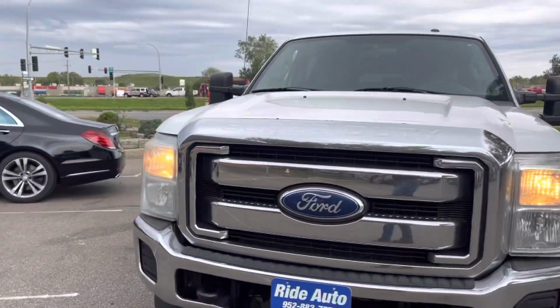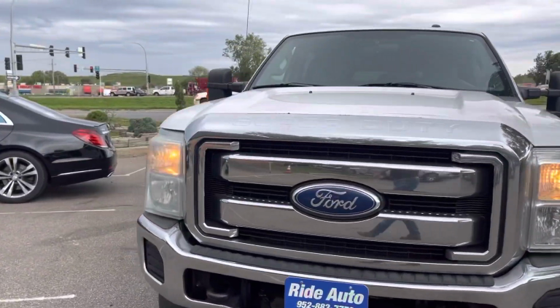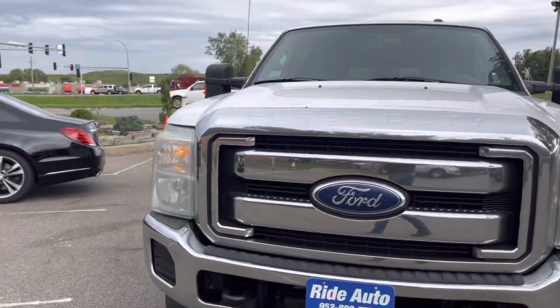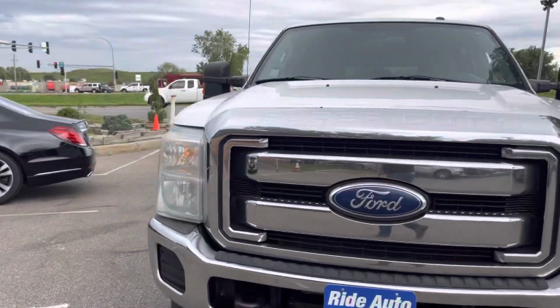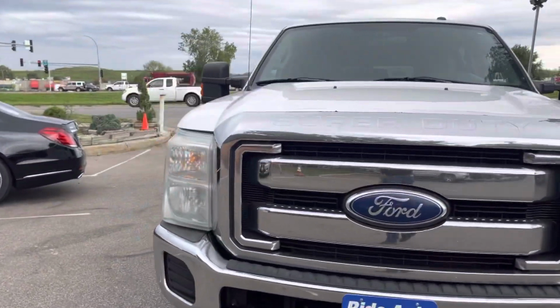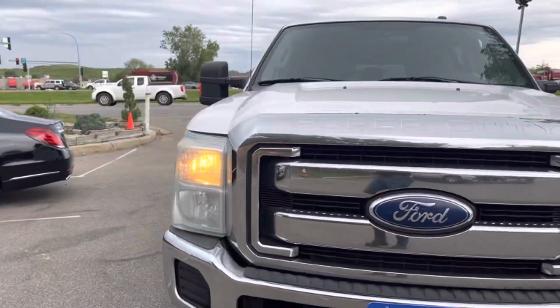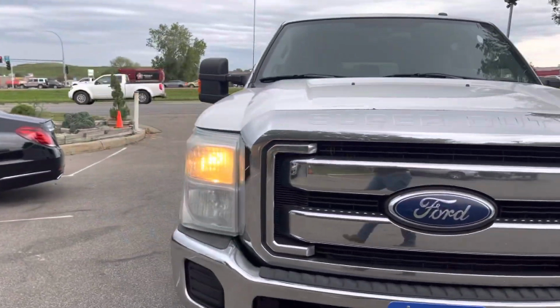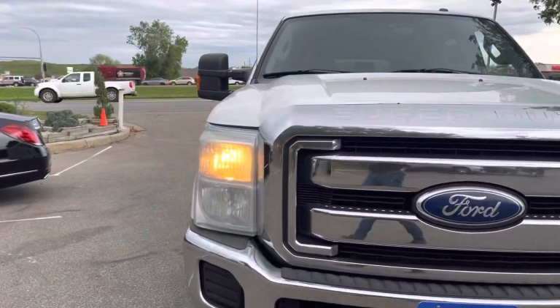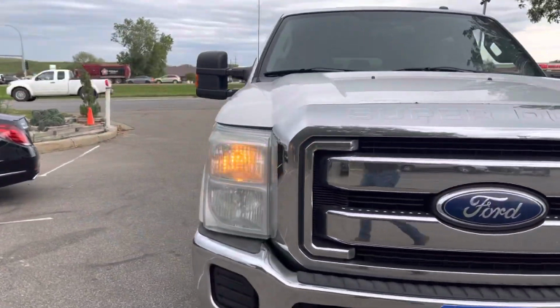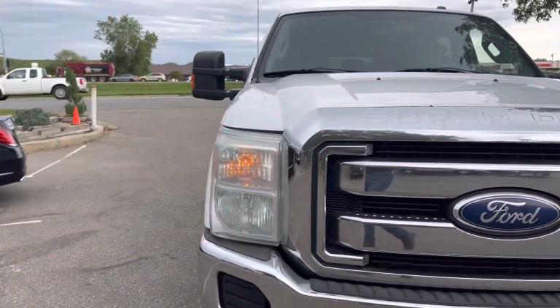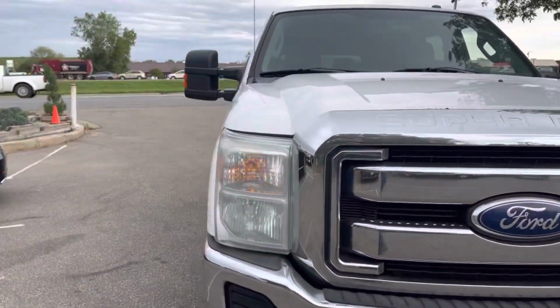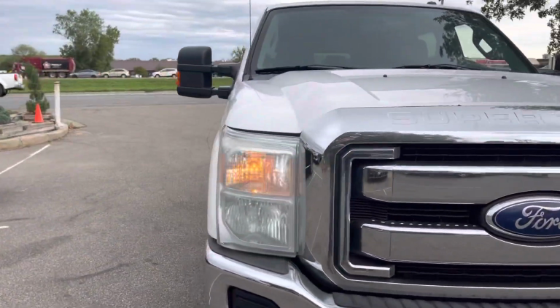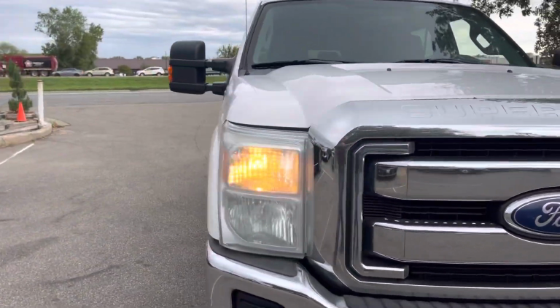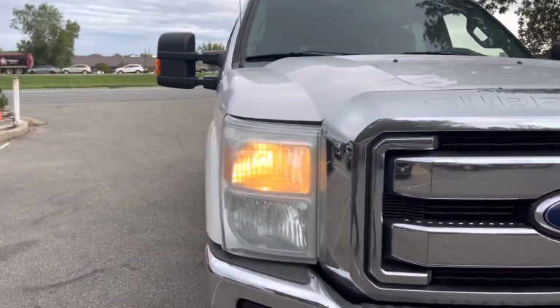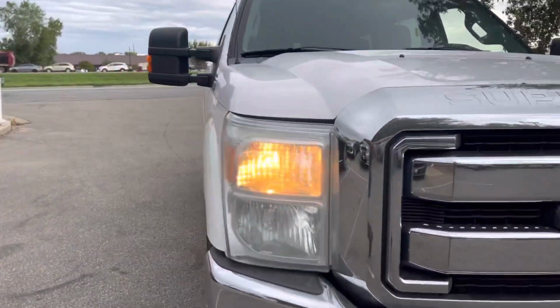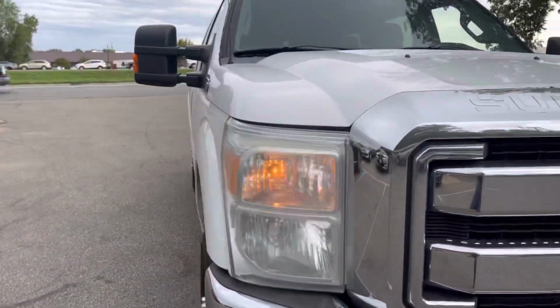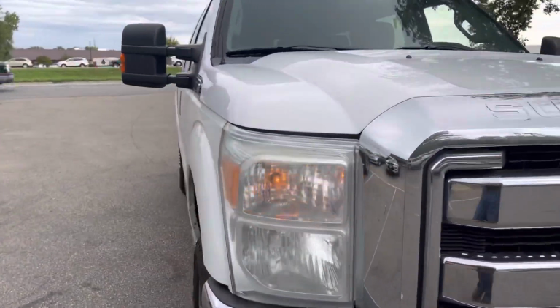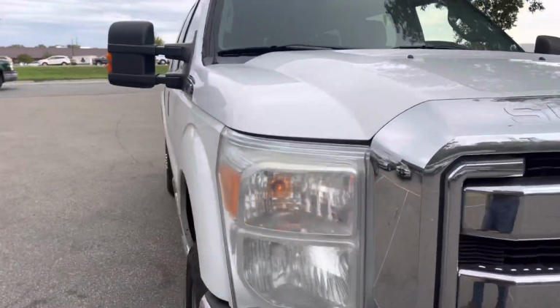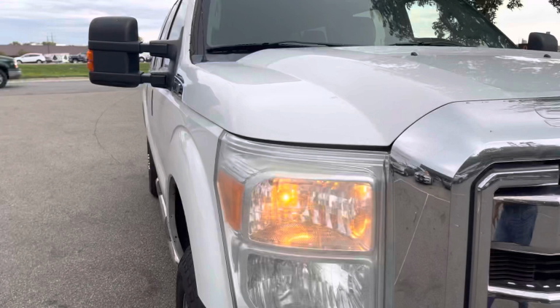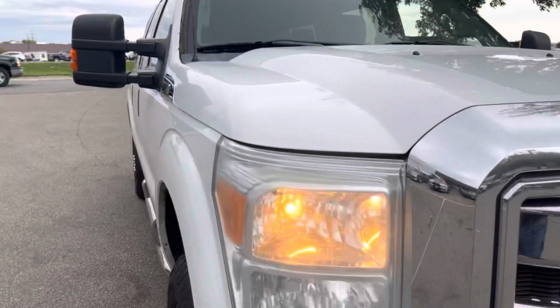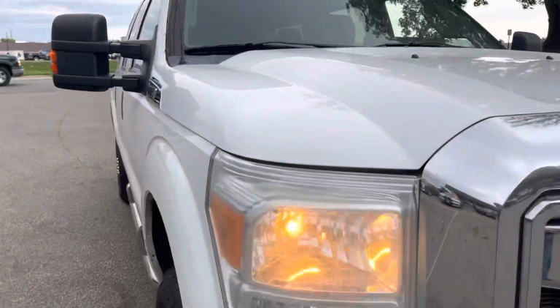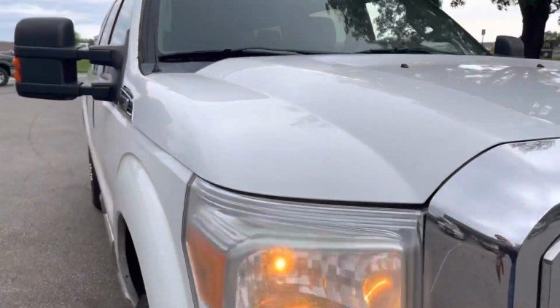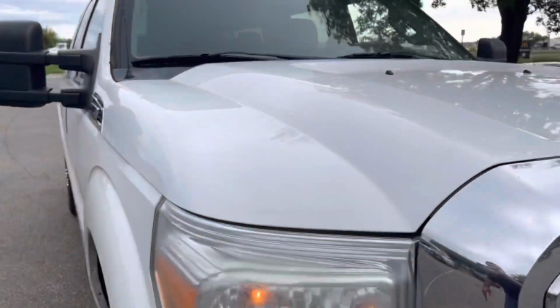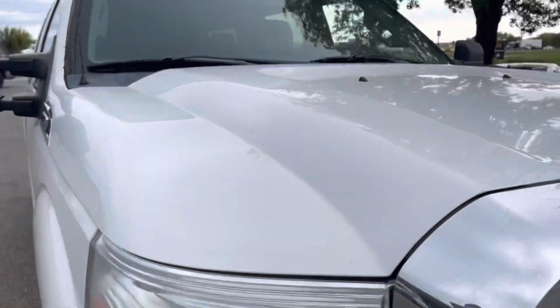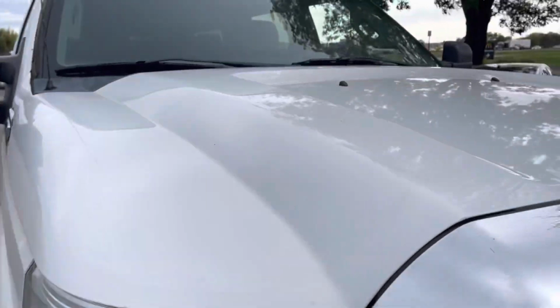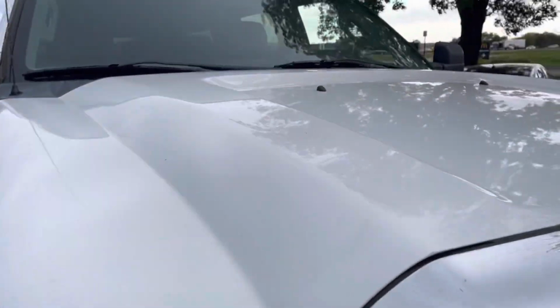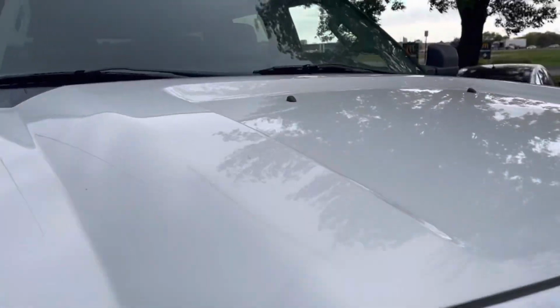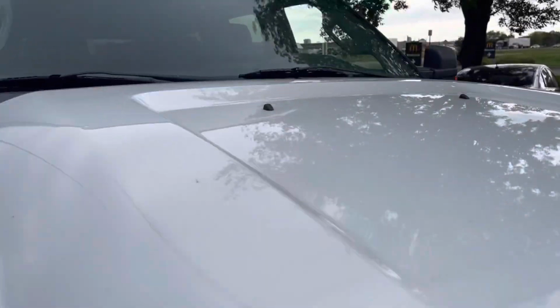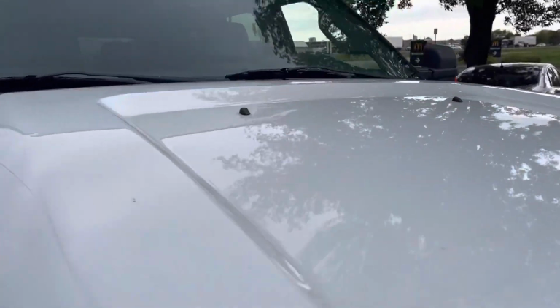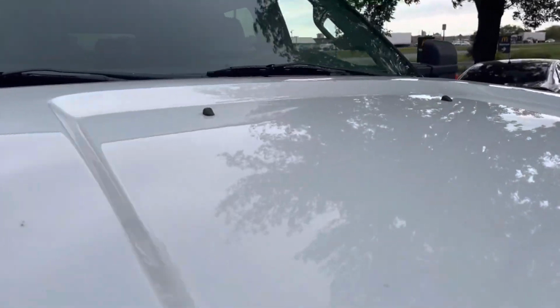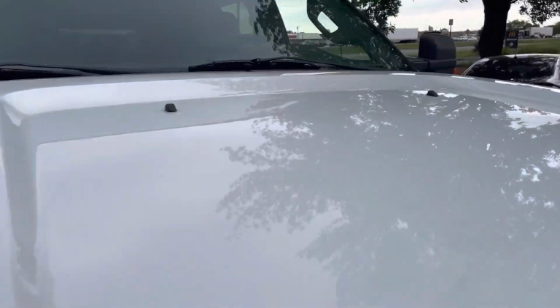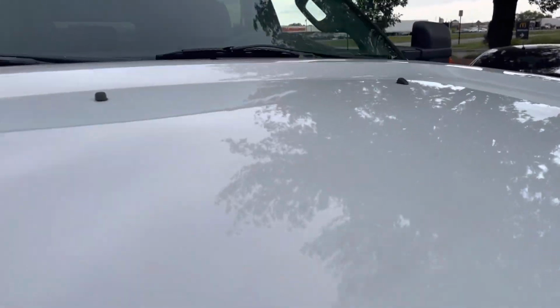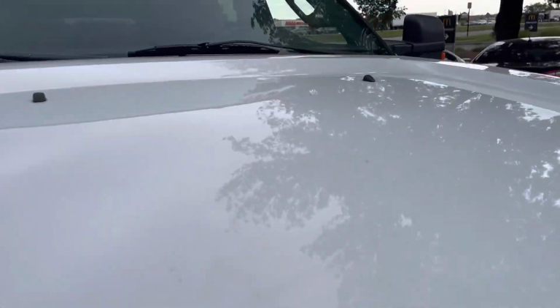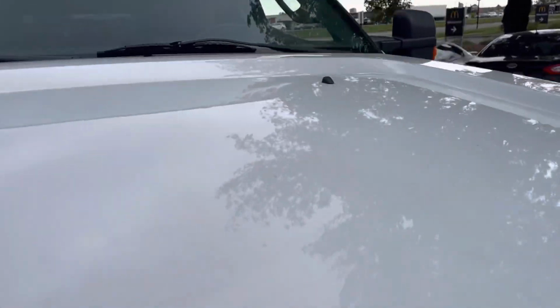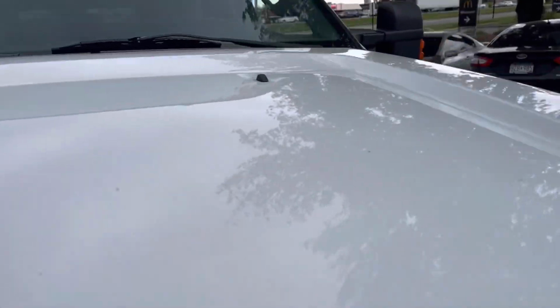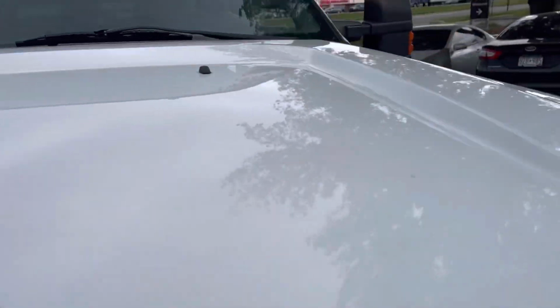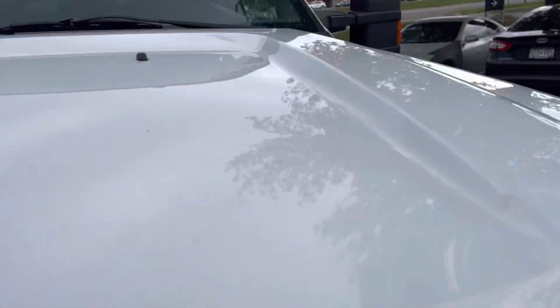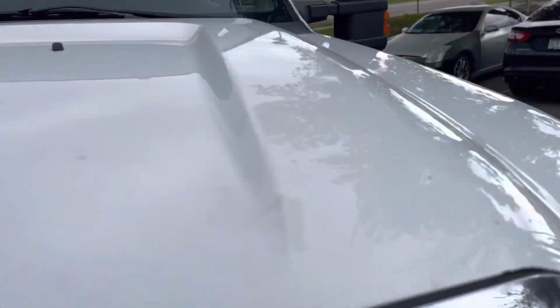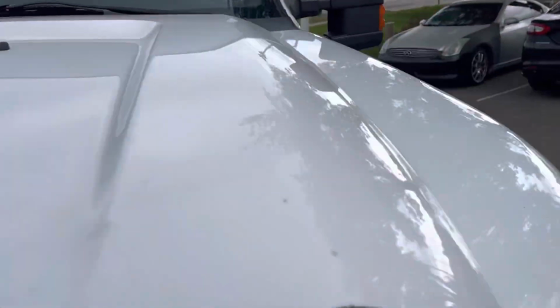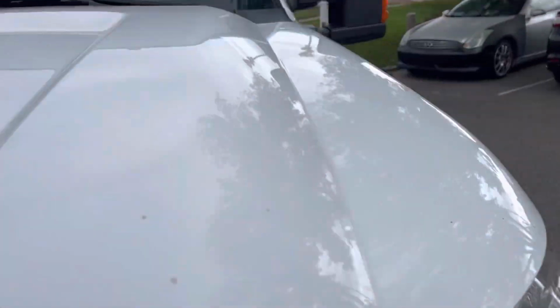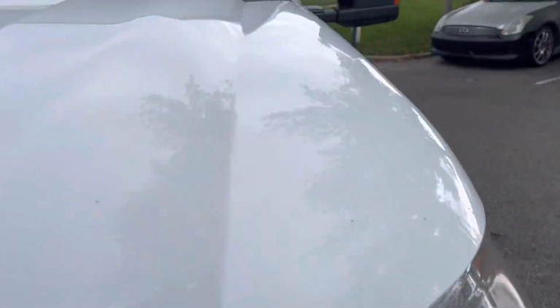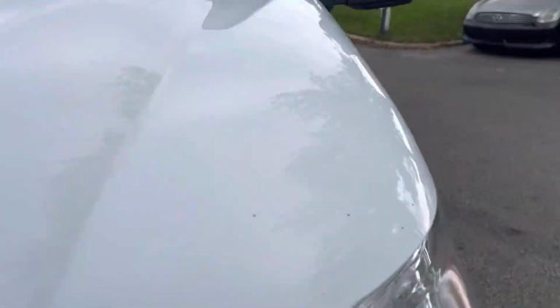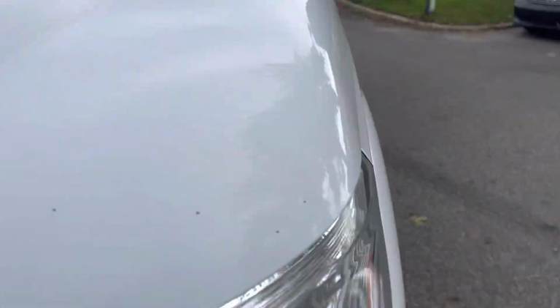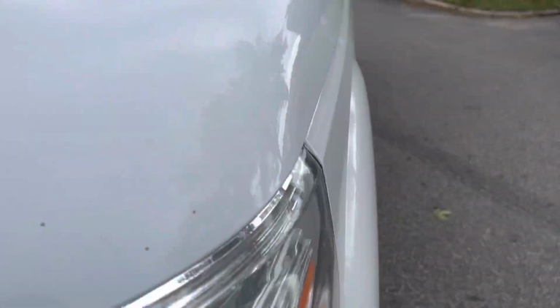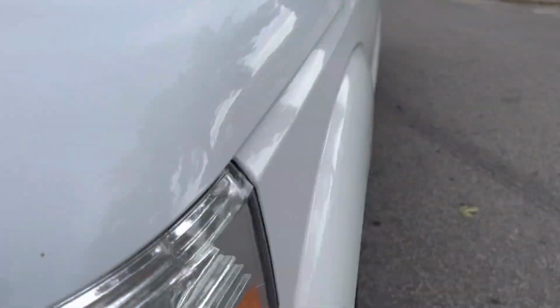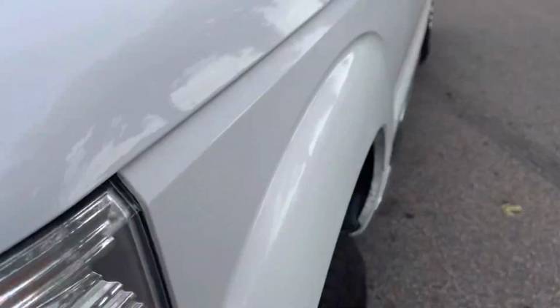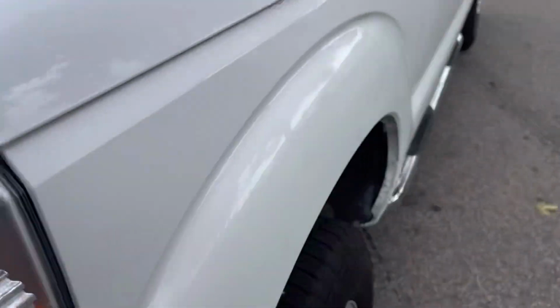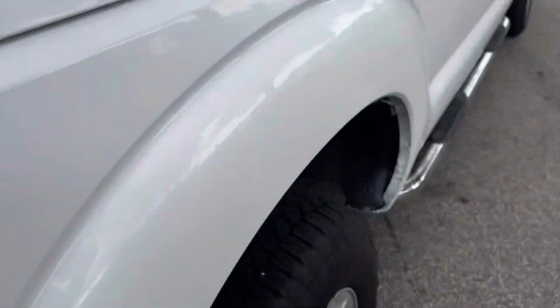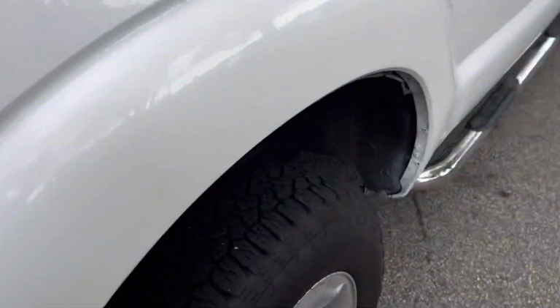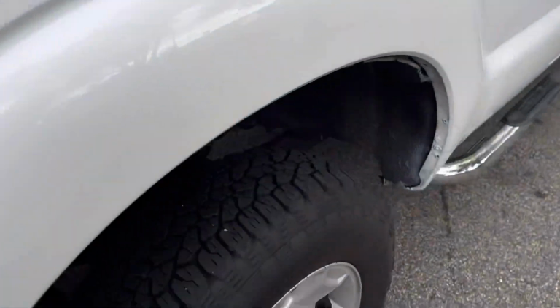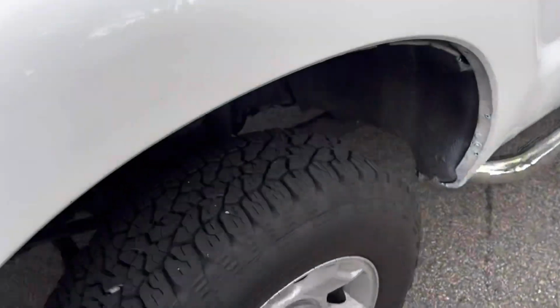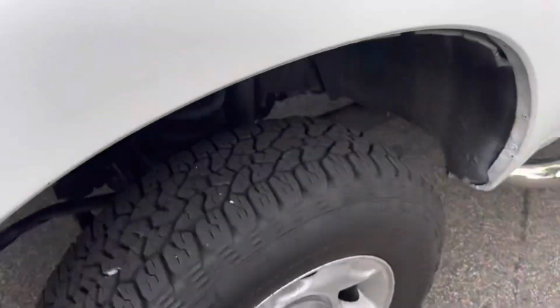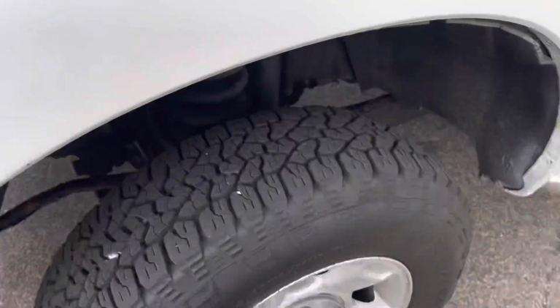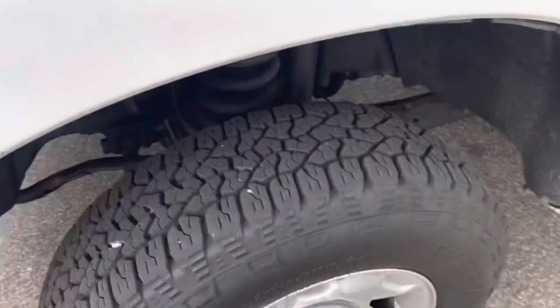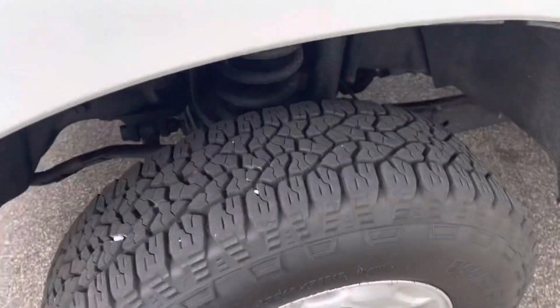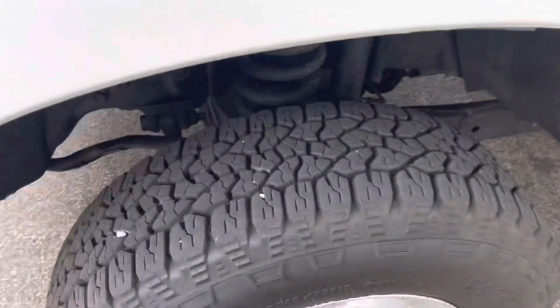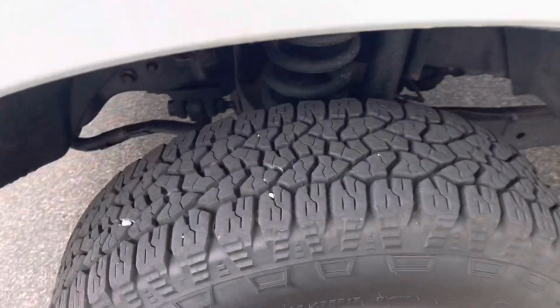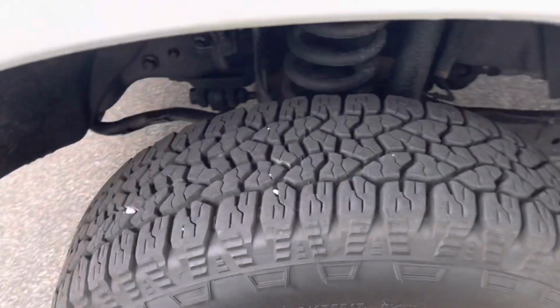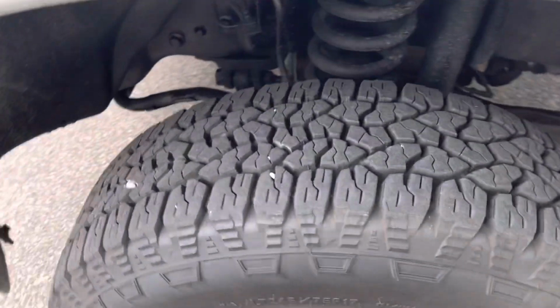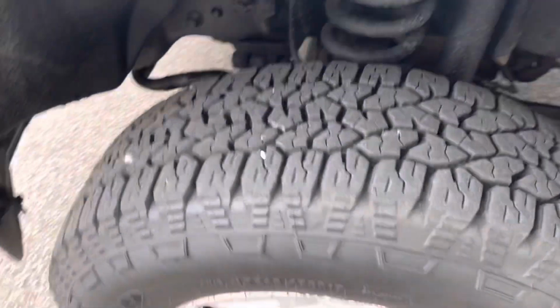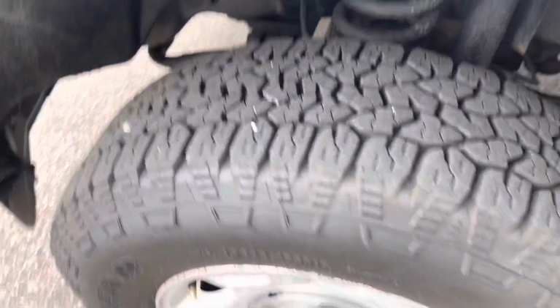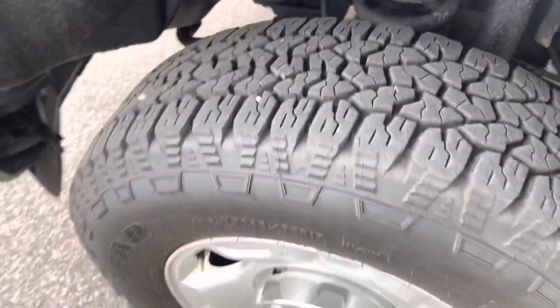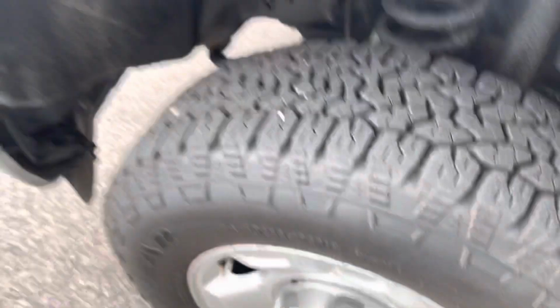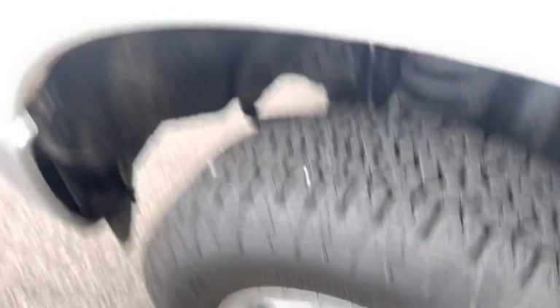This is a clean title vehicle. It's an out-of-state vehicle with no hail damage. The condition of the tires is really nice.